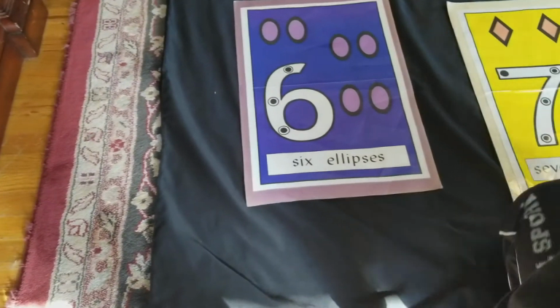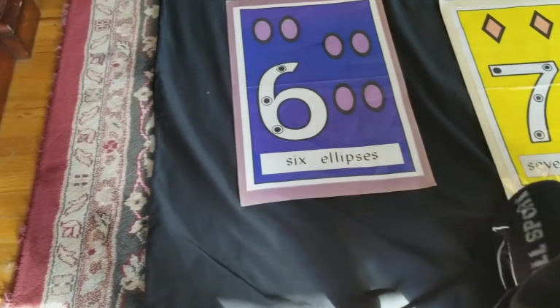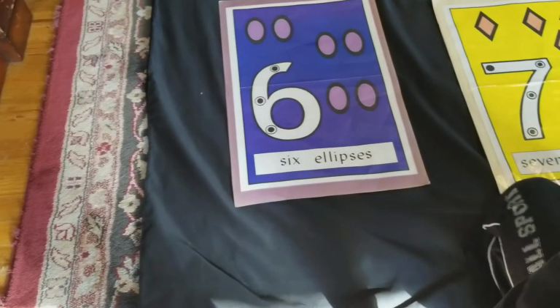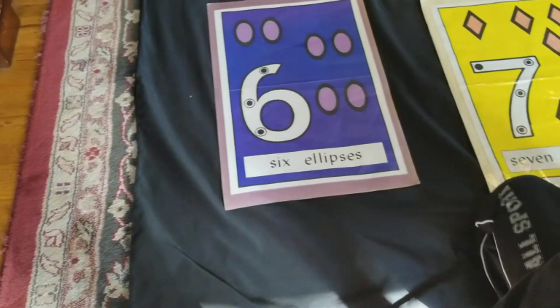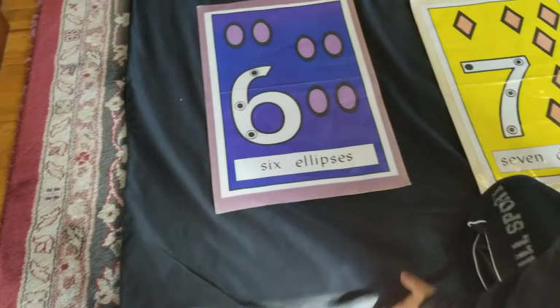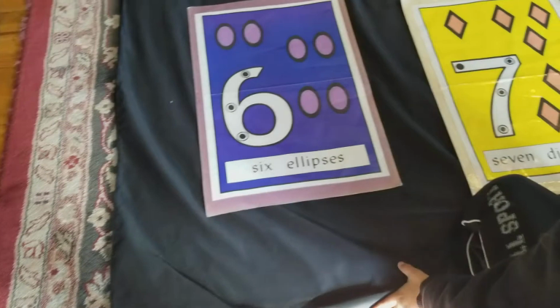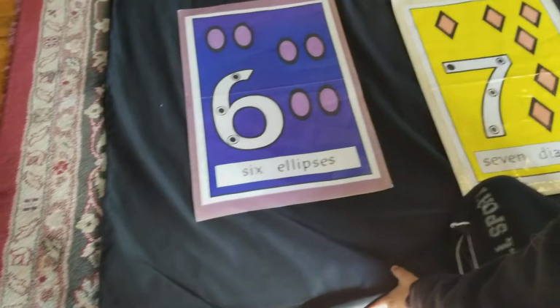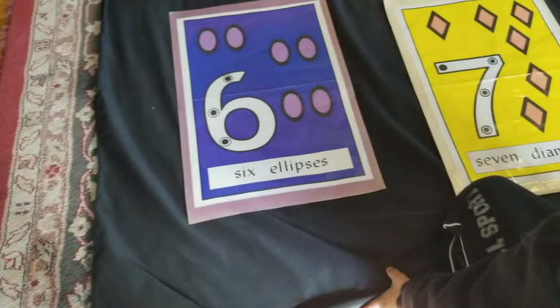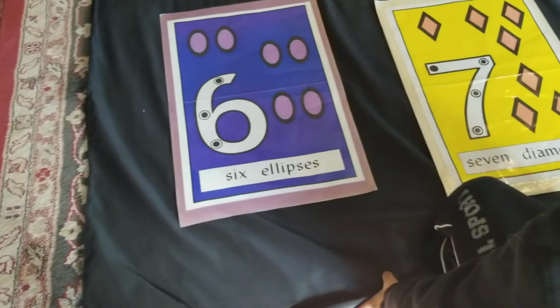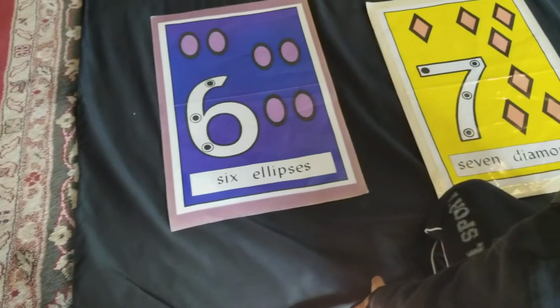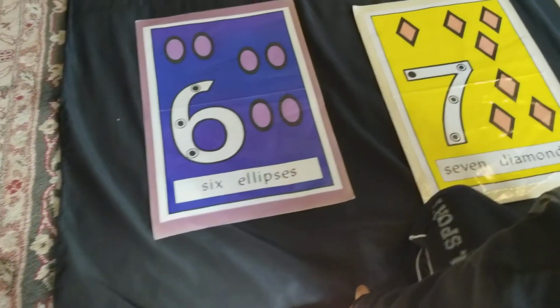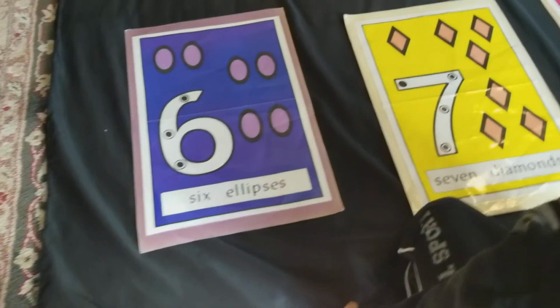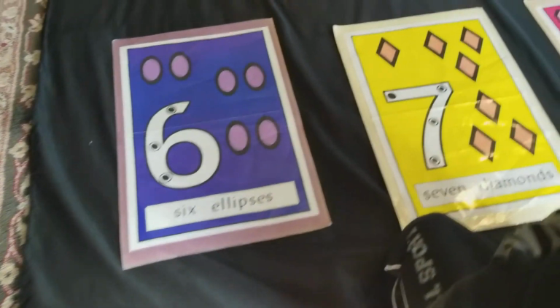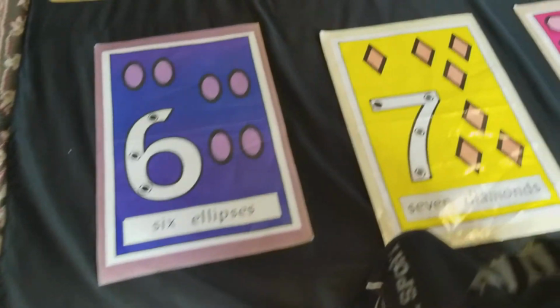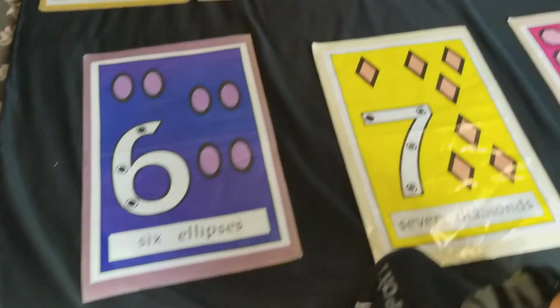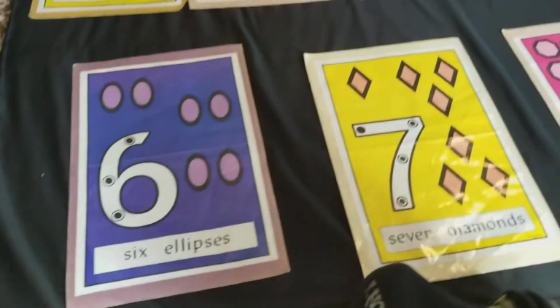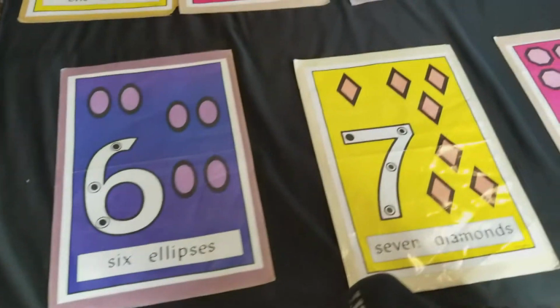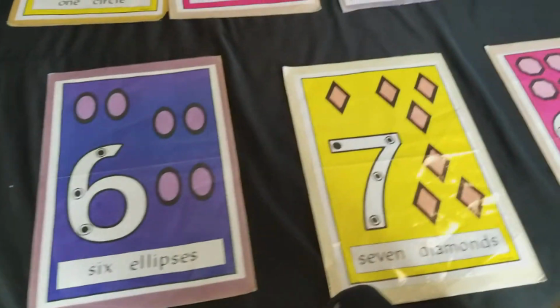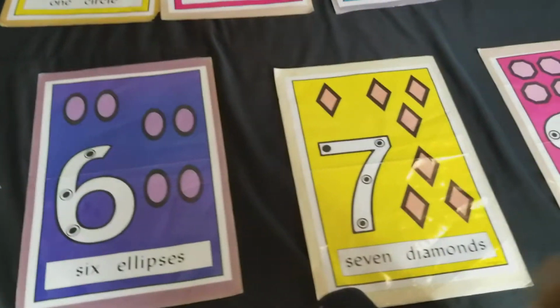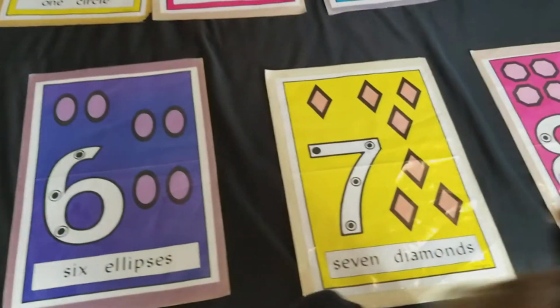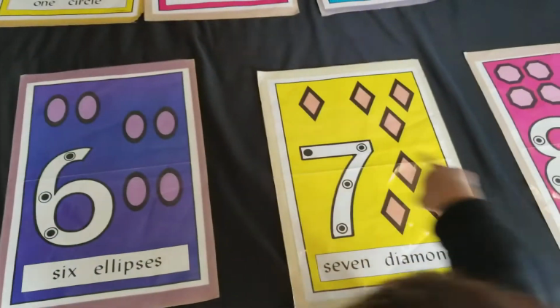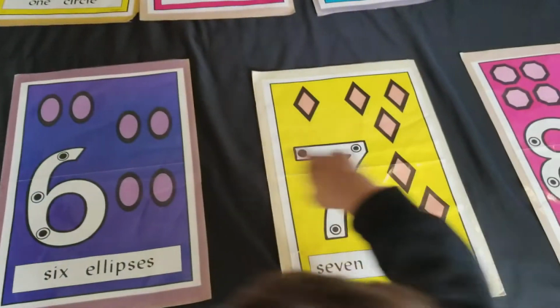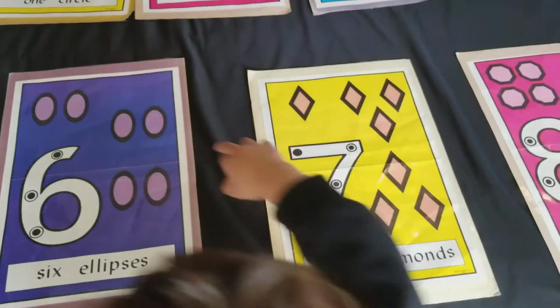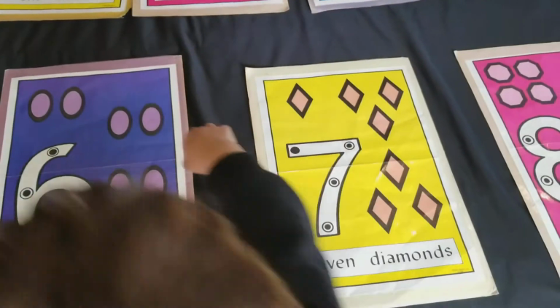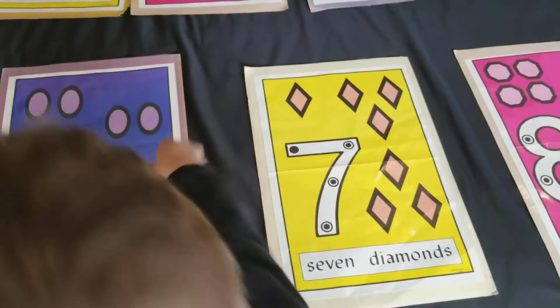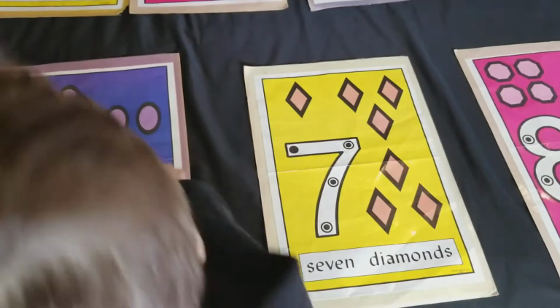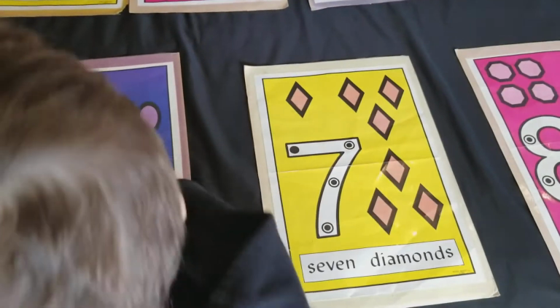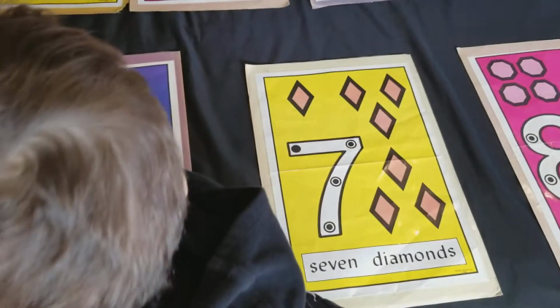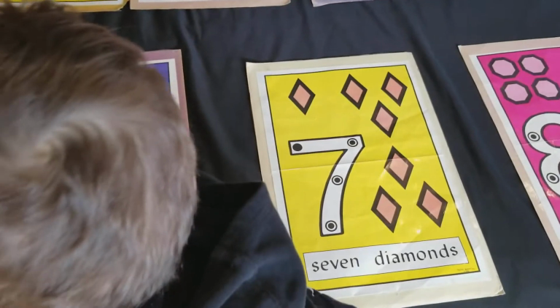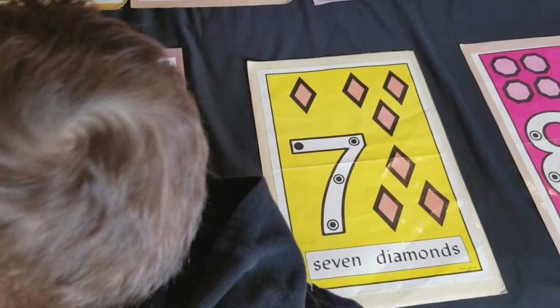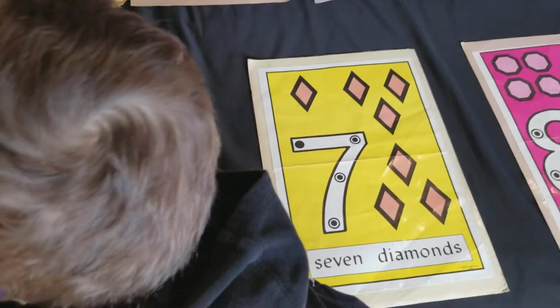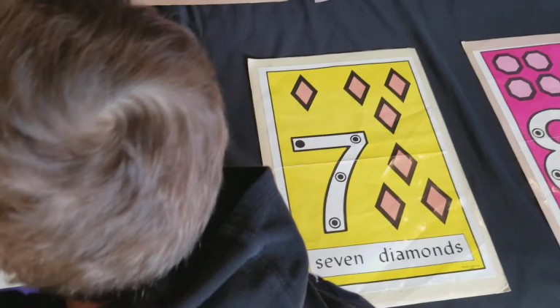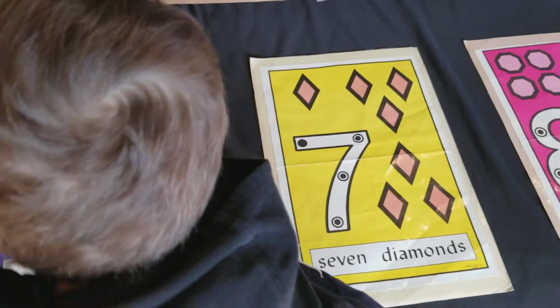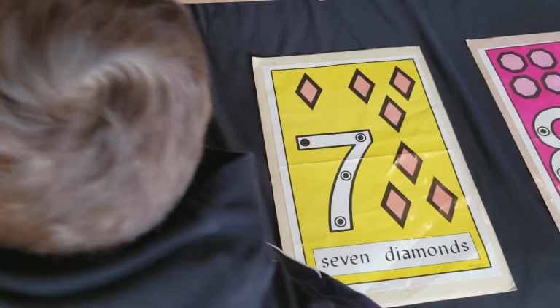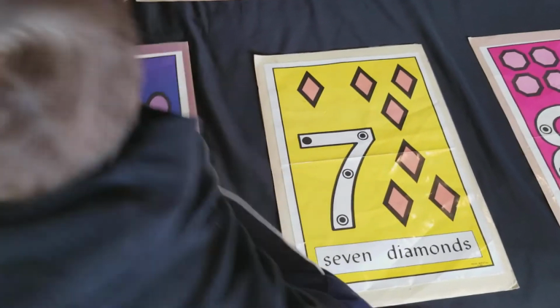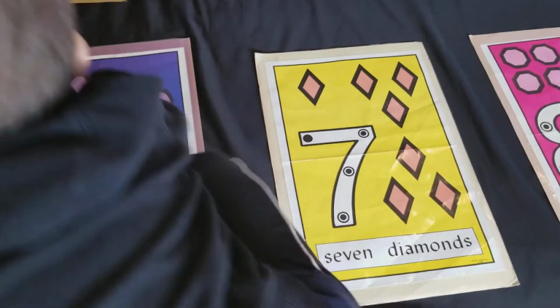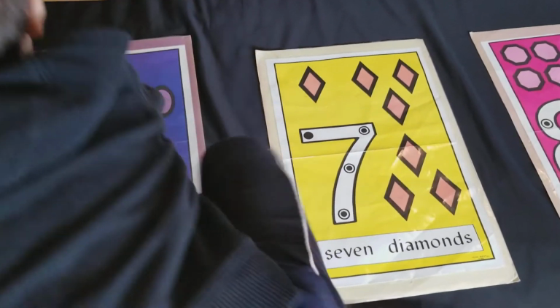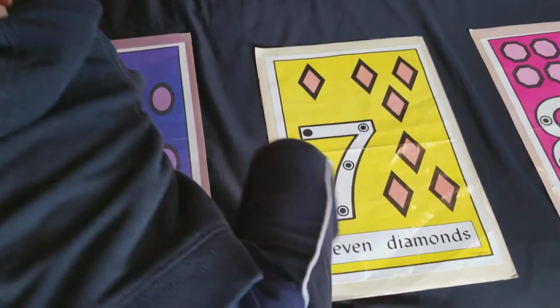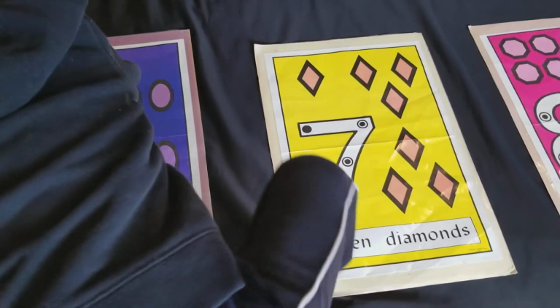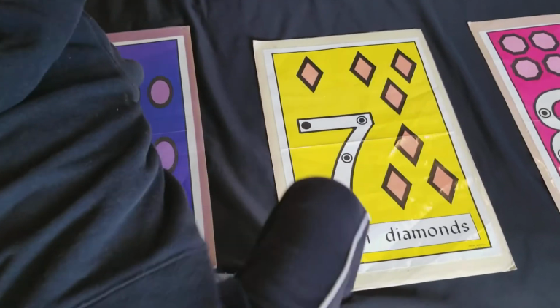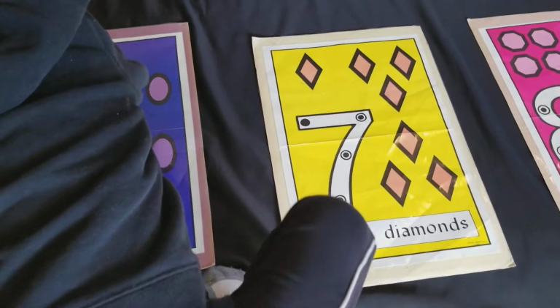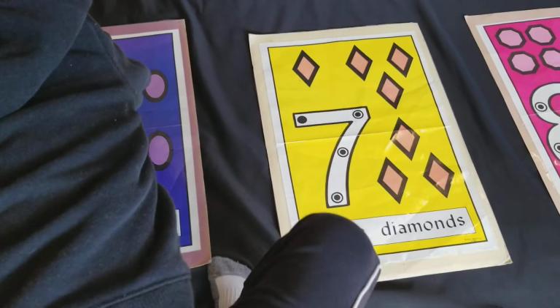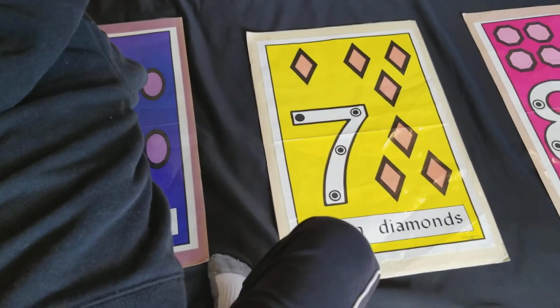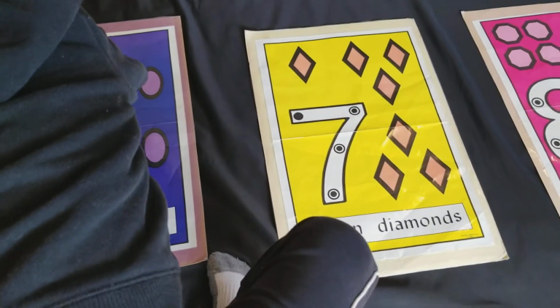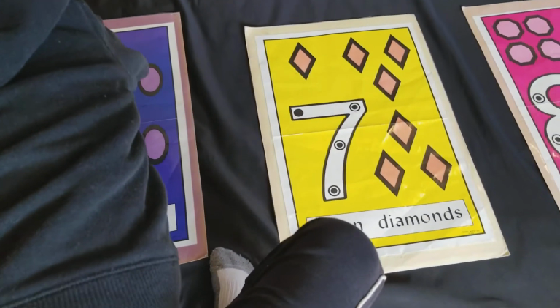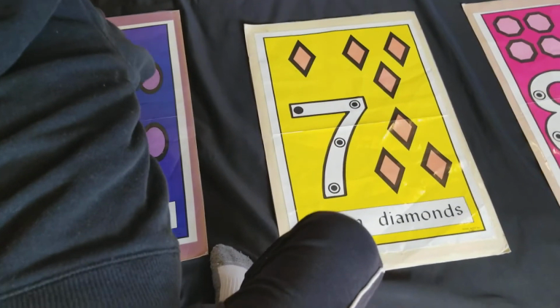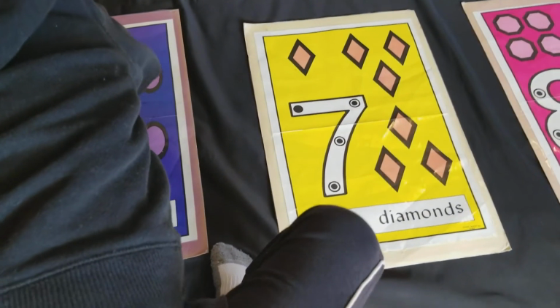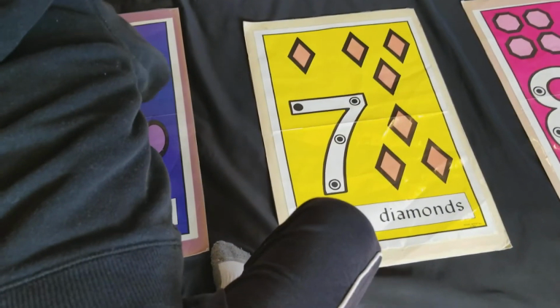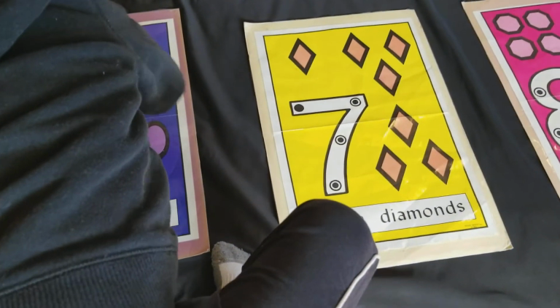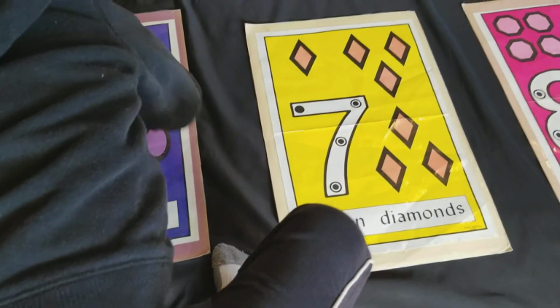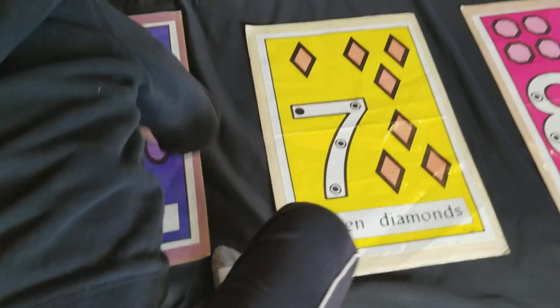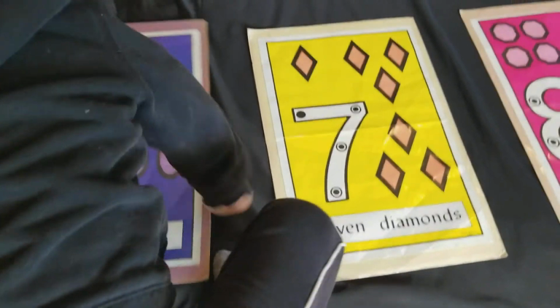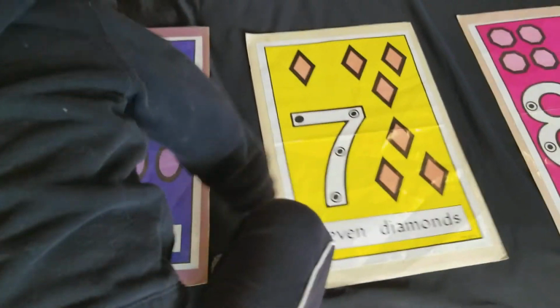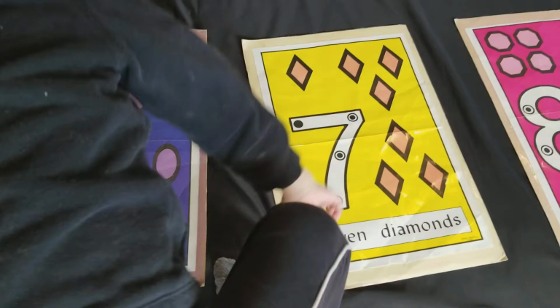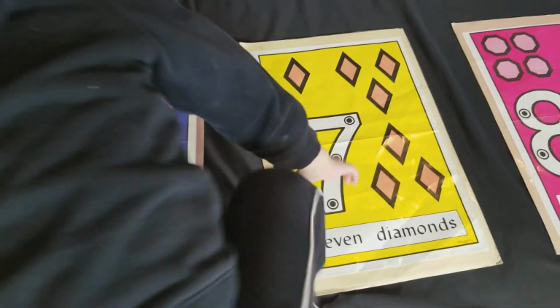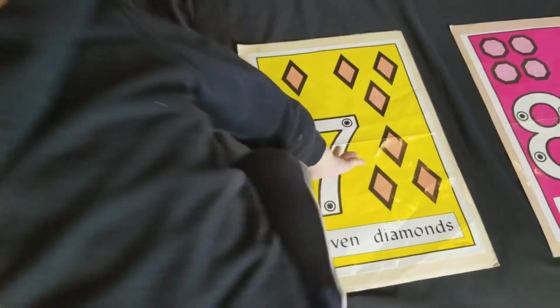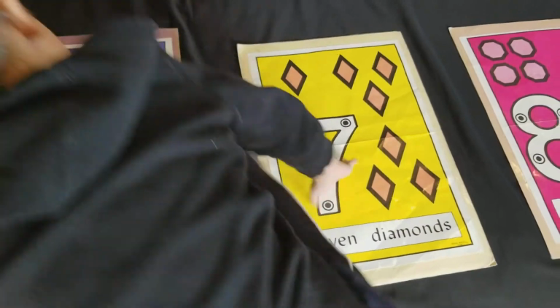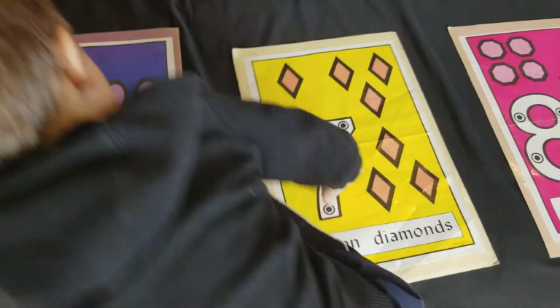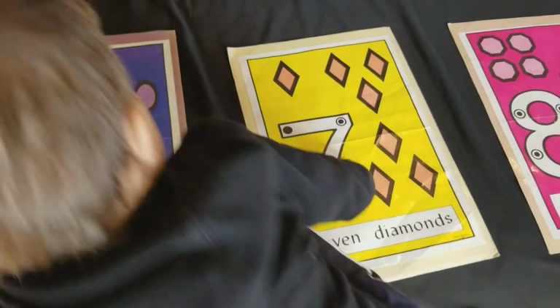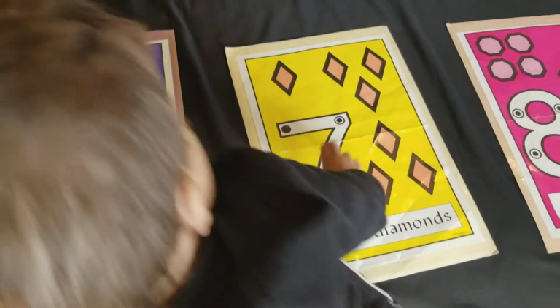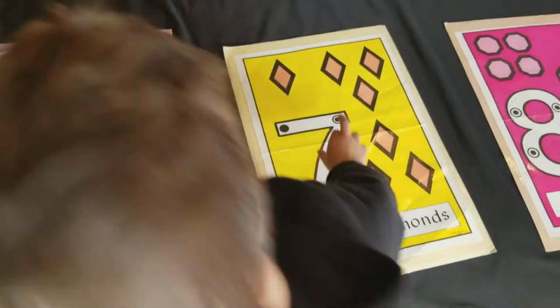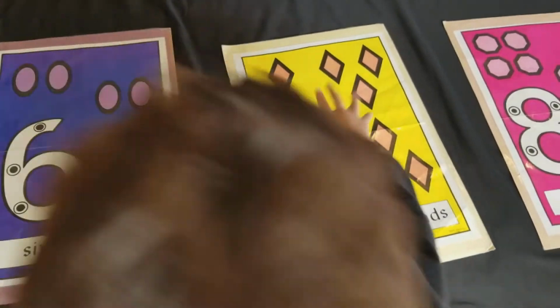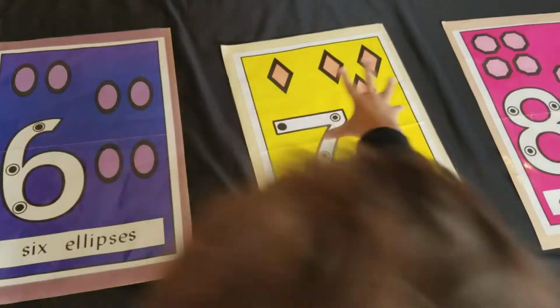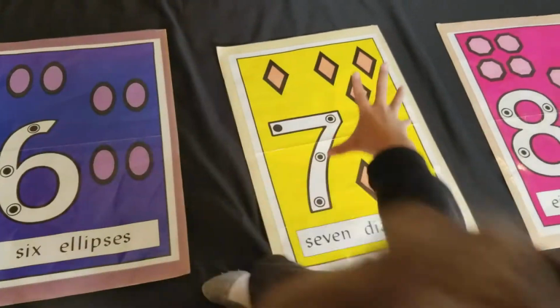You're saying ellipses, but yeah, those are ovals. Seven diamonds? Seven diamonds.